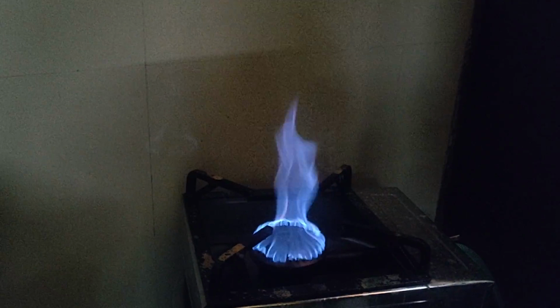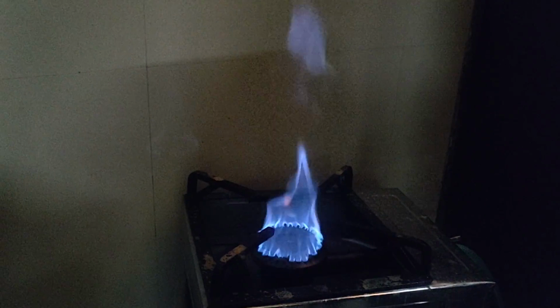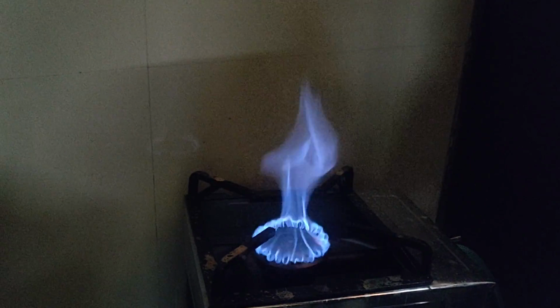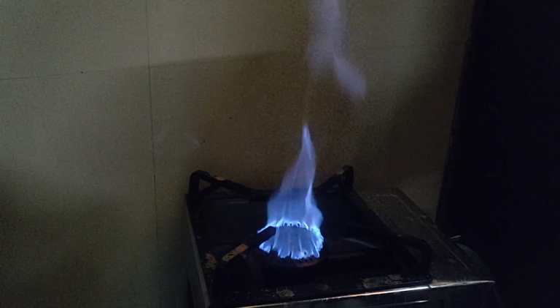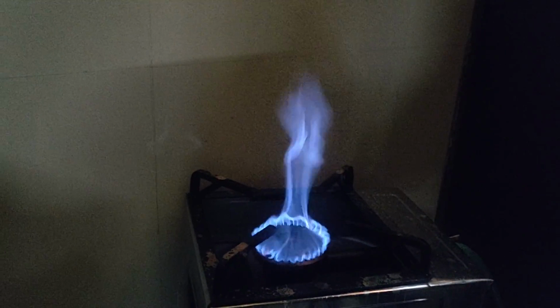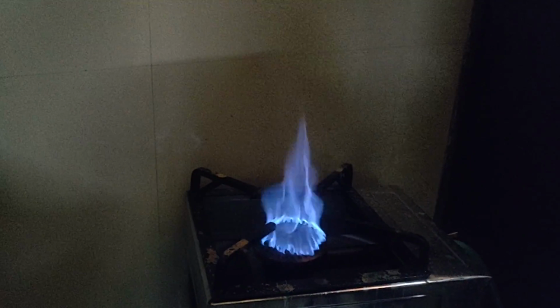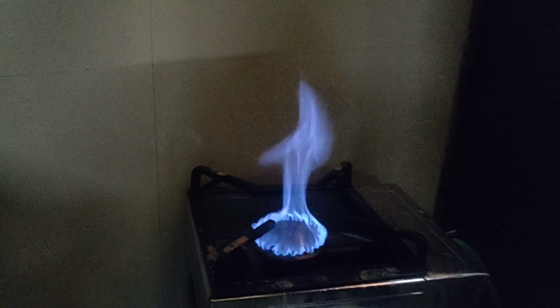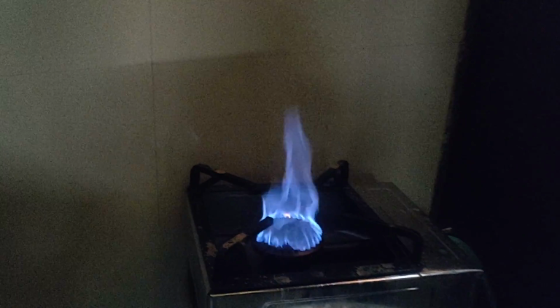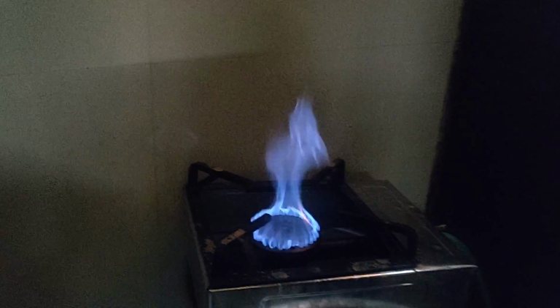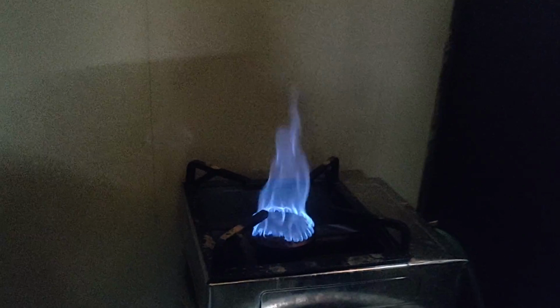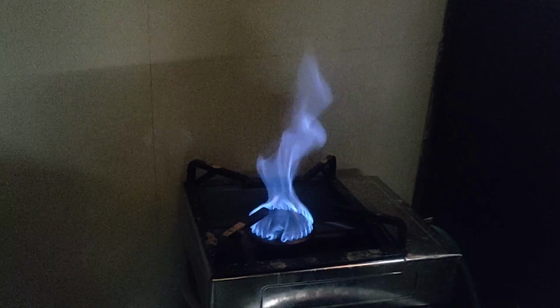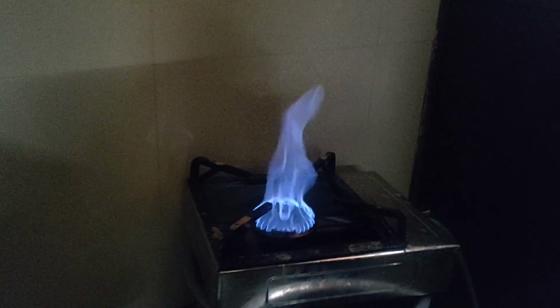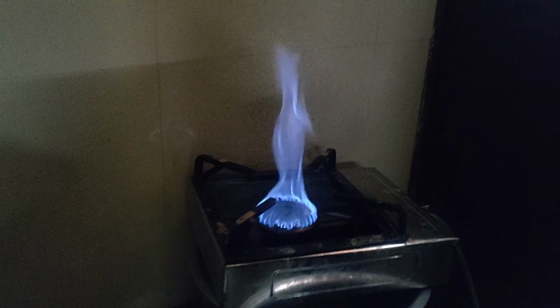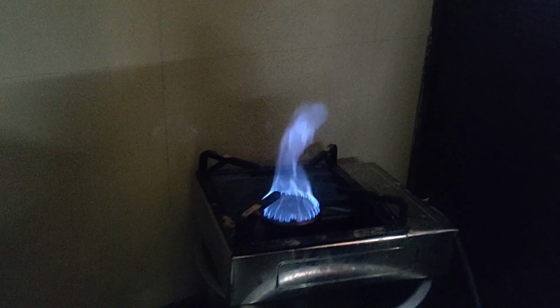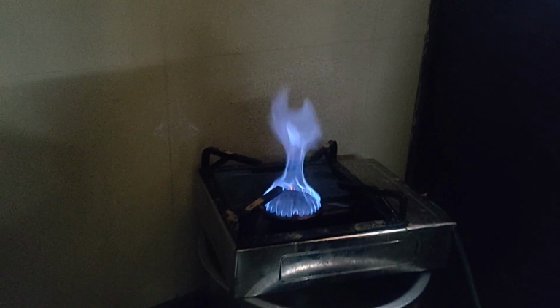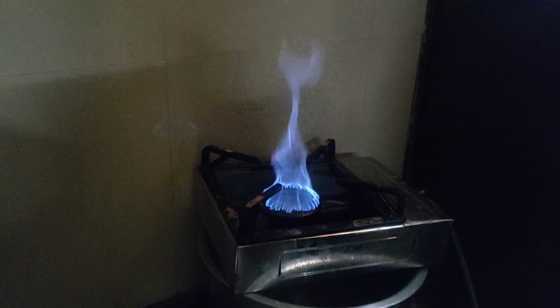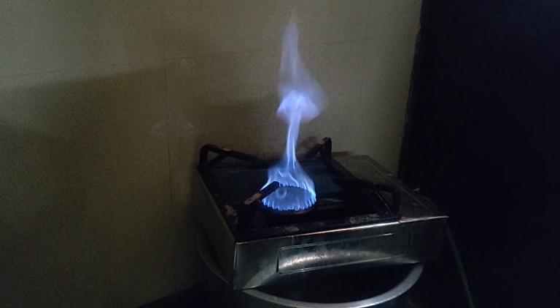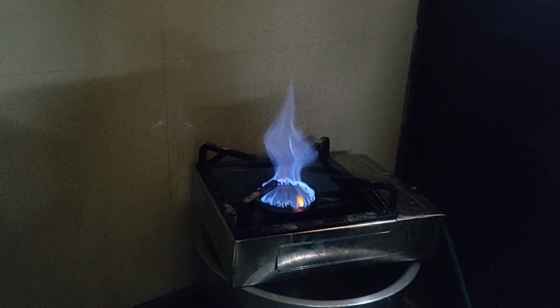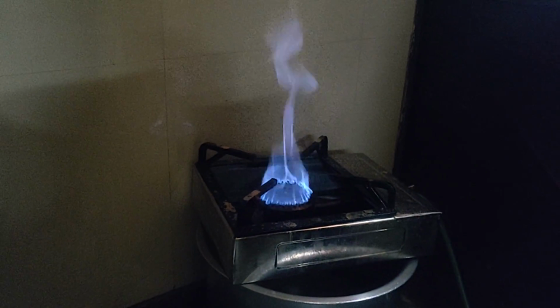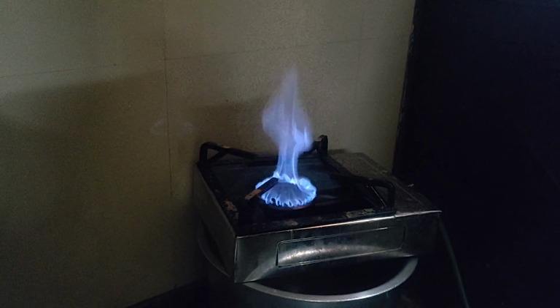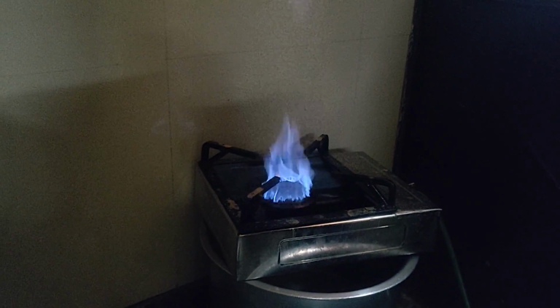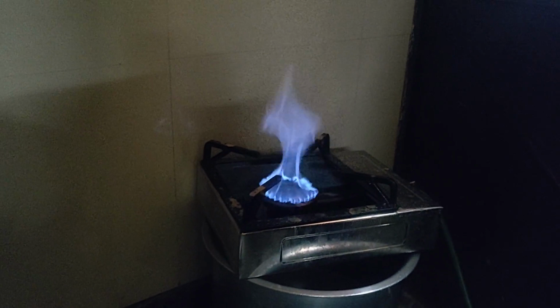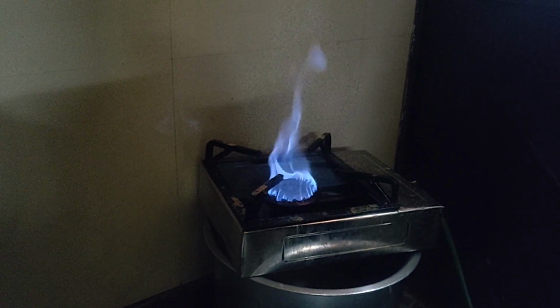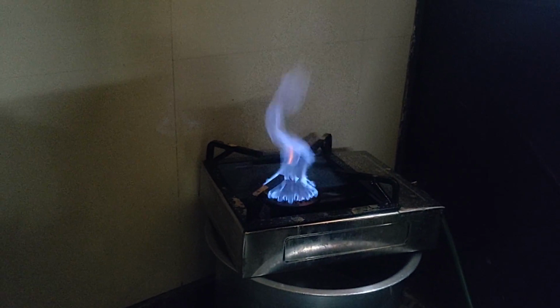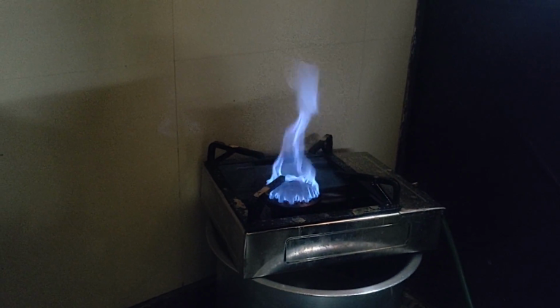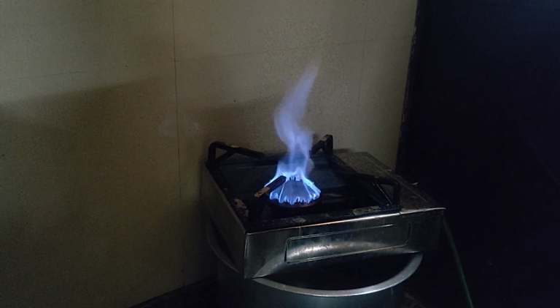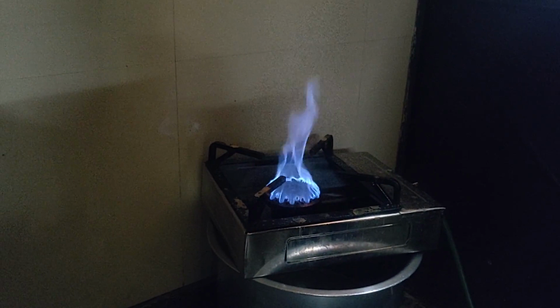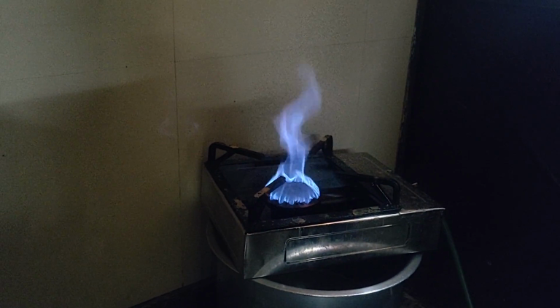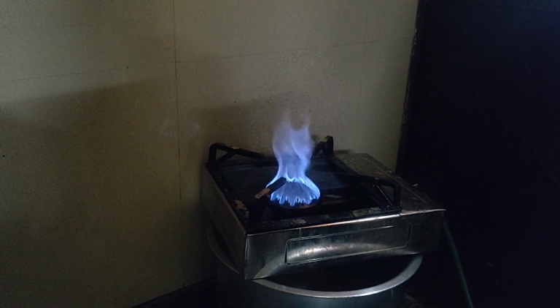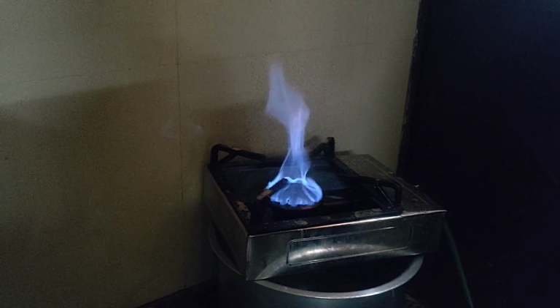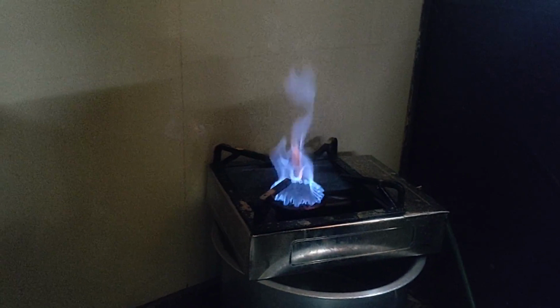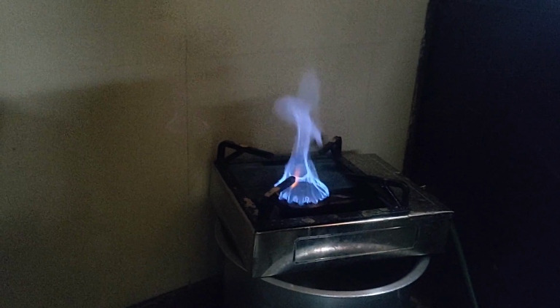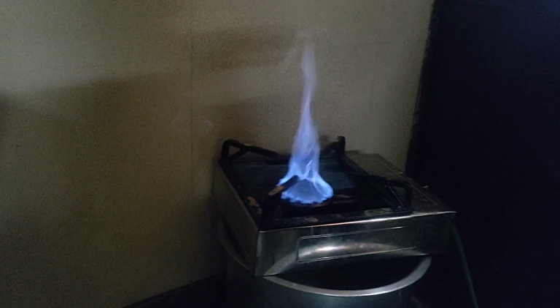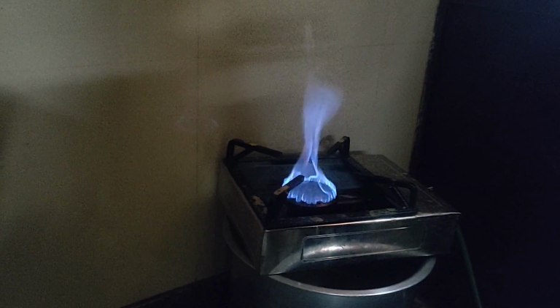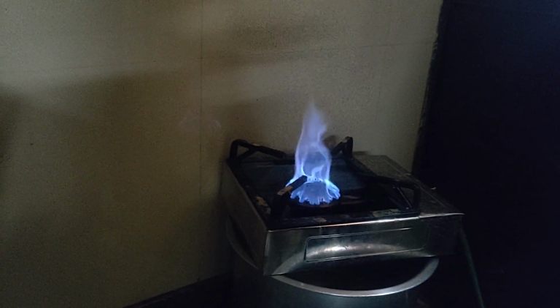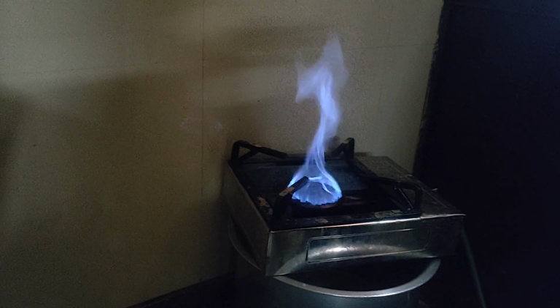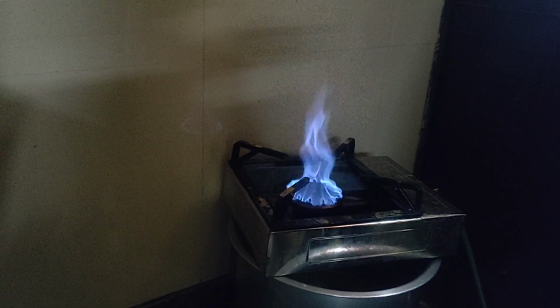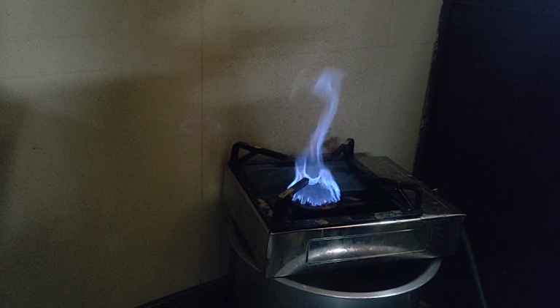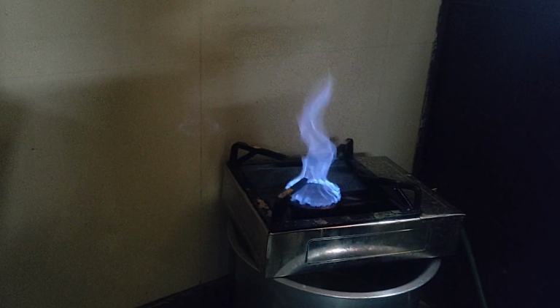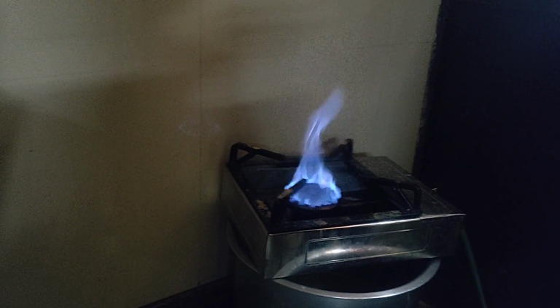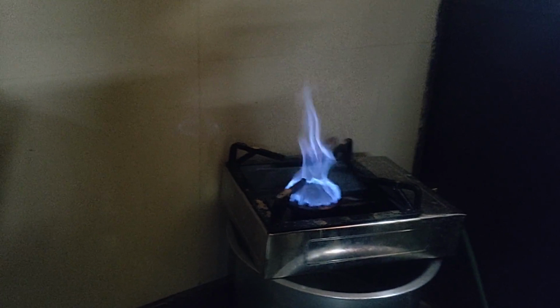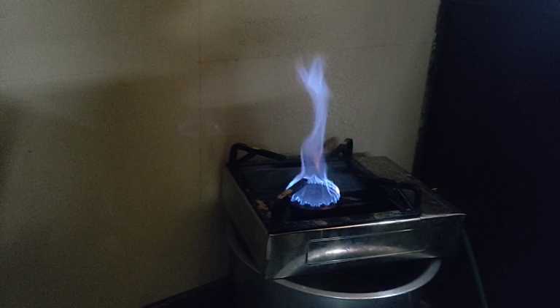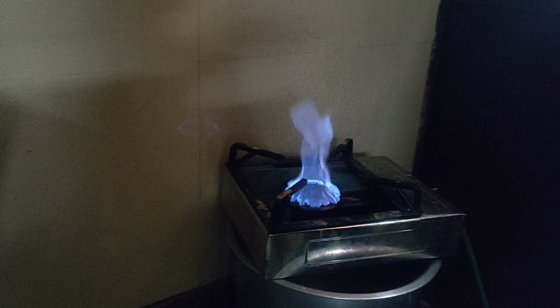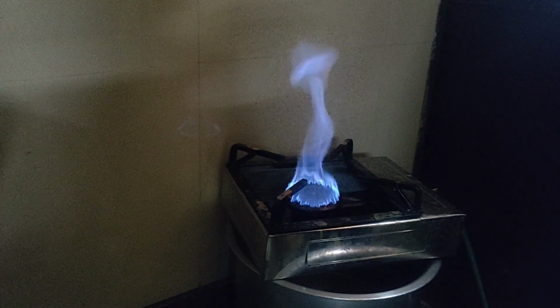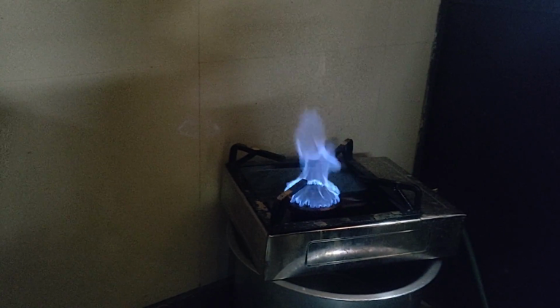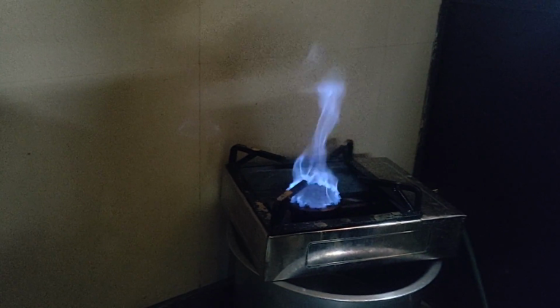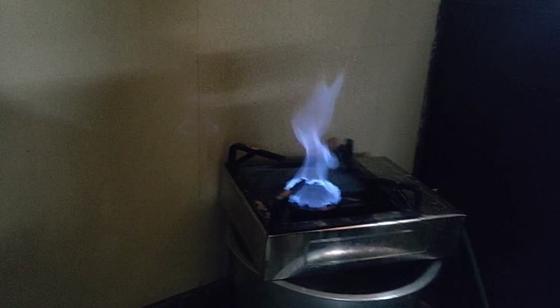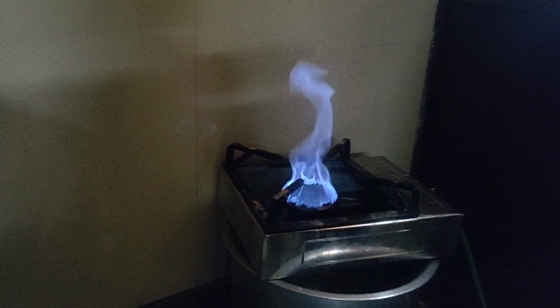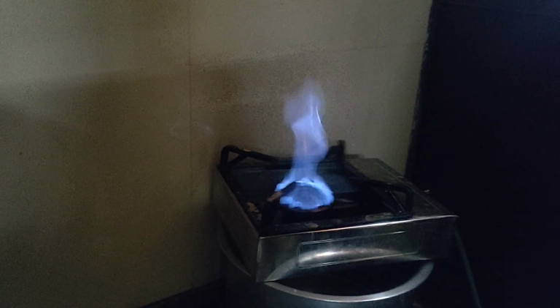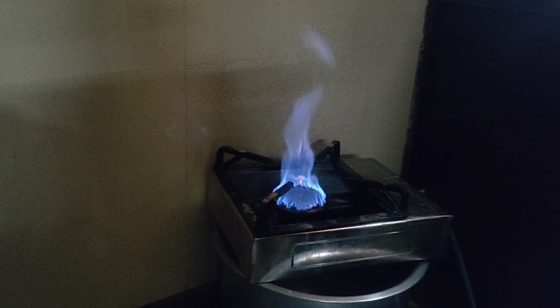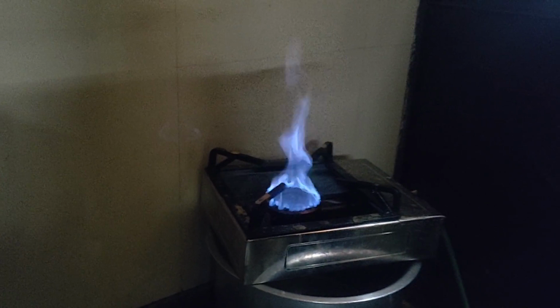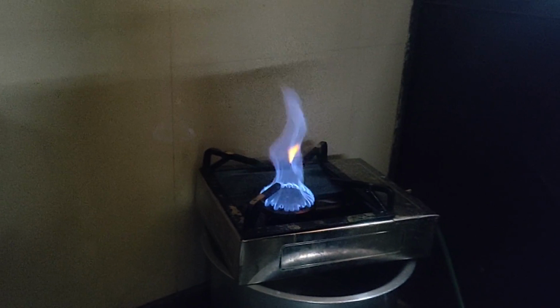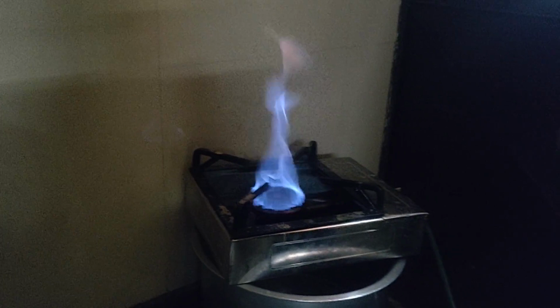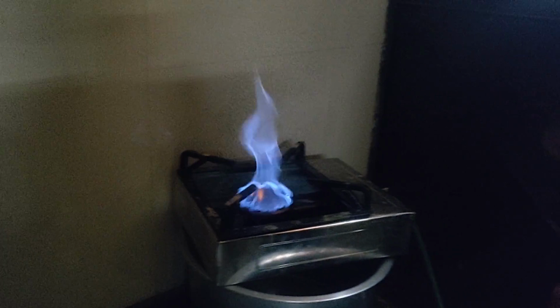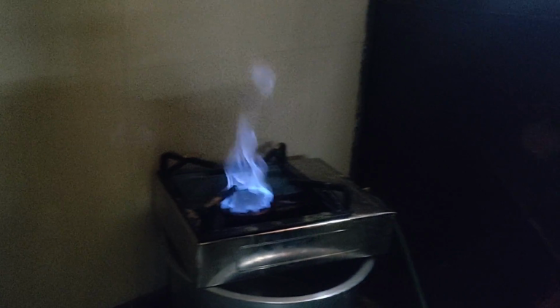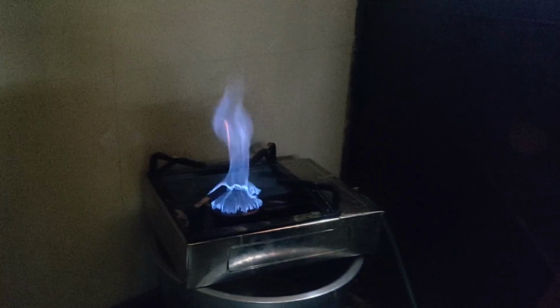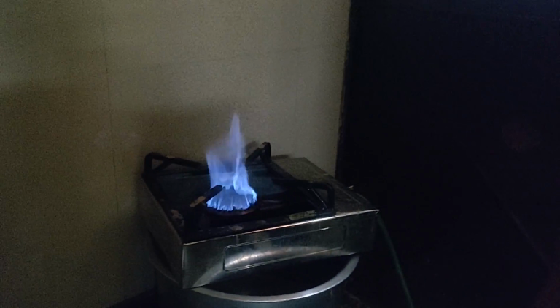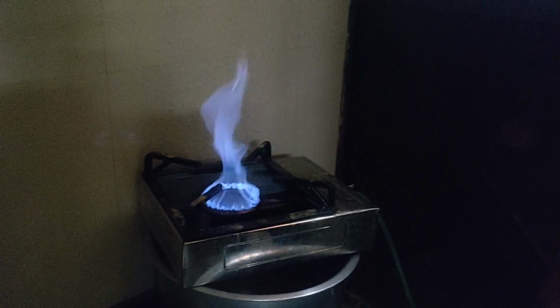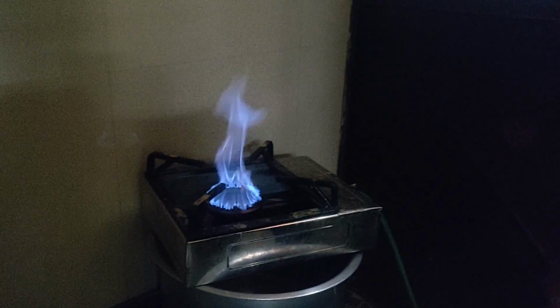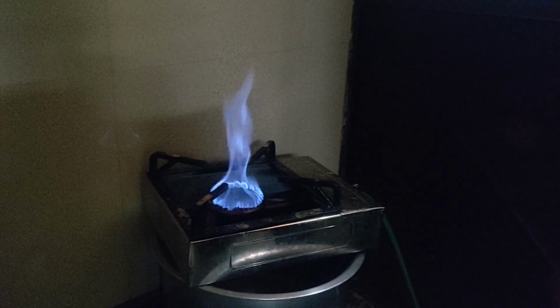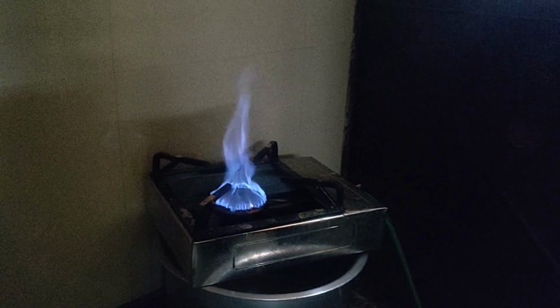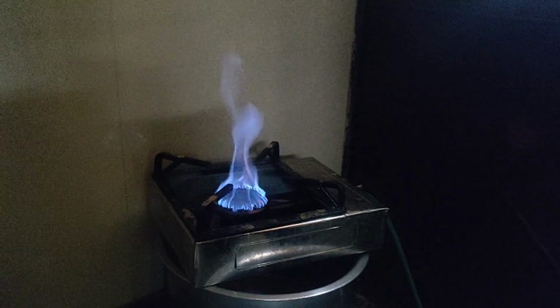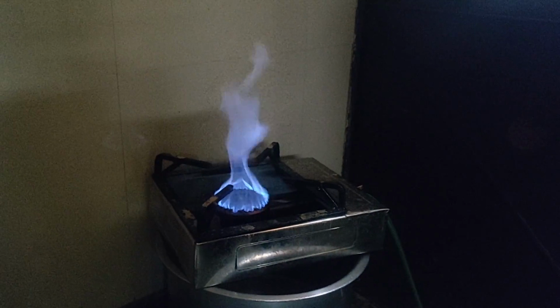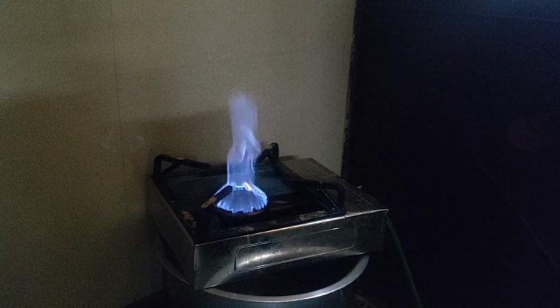The gas you get from Wanderbun is similar to the gas you use in the kitchen, and it produces a blue flame without any smoke or odor.